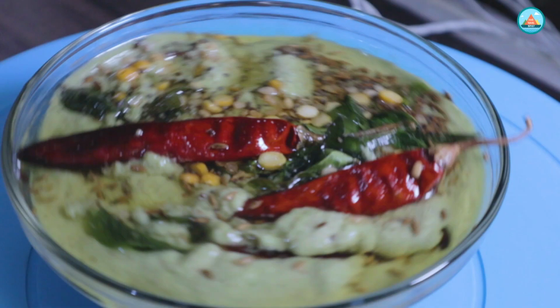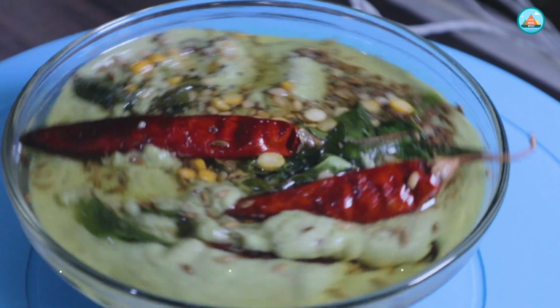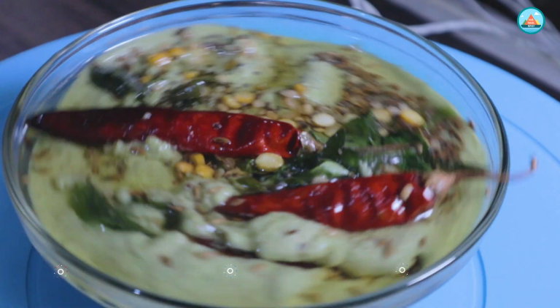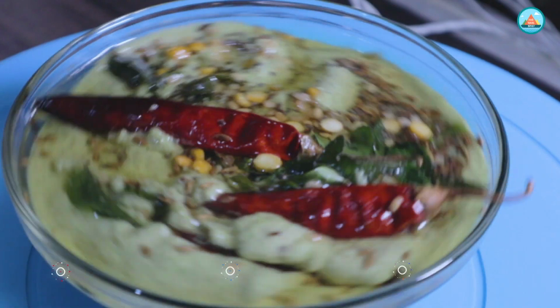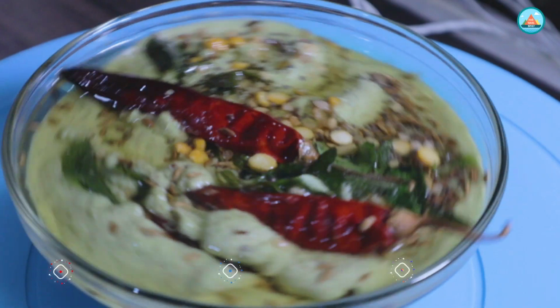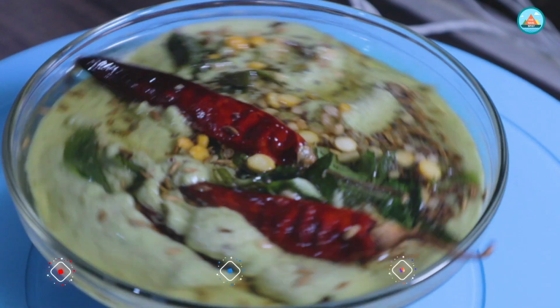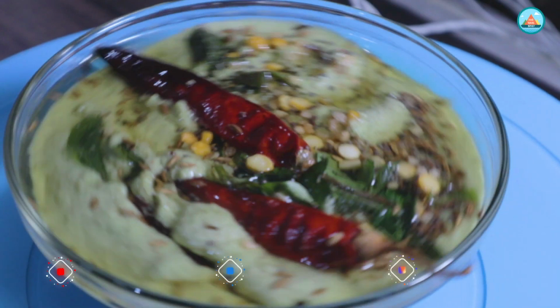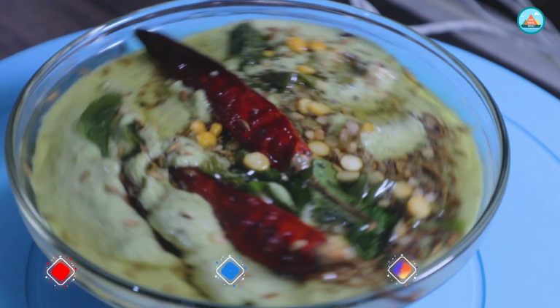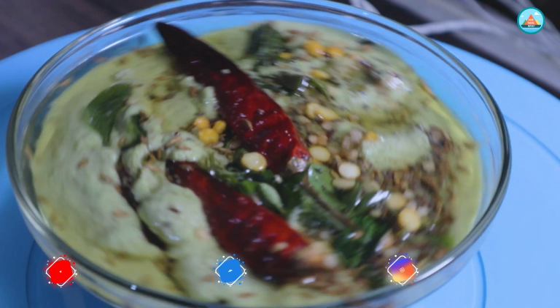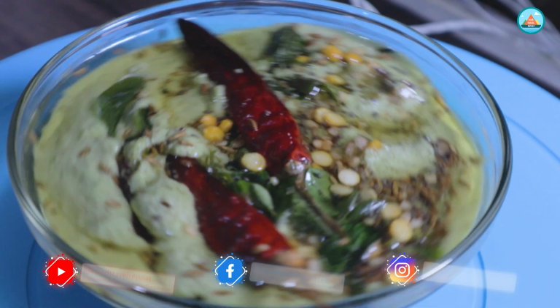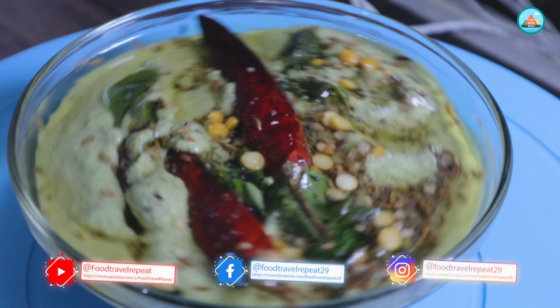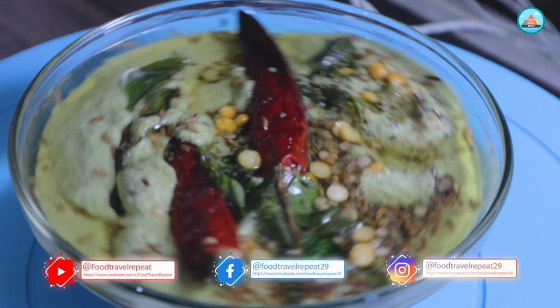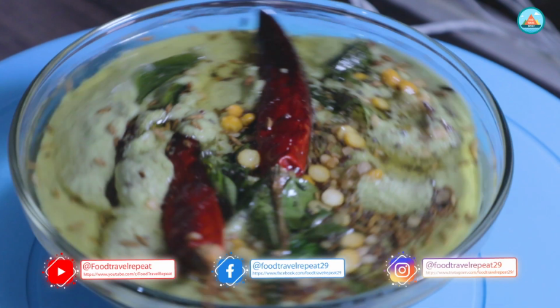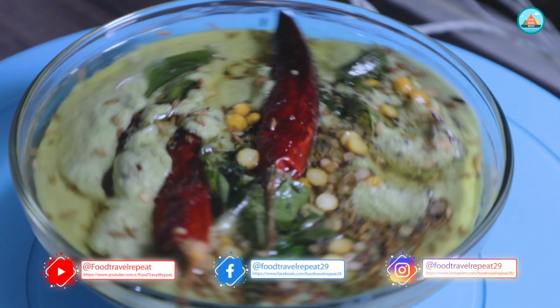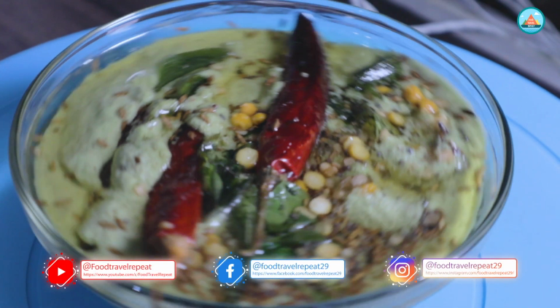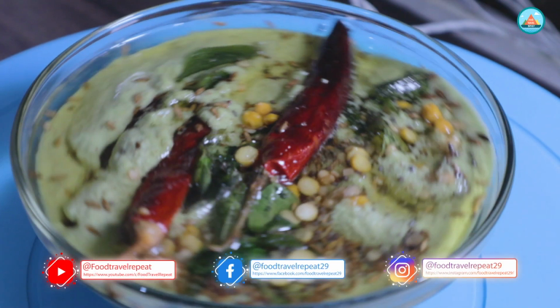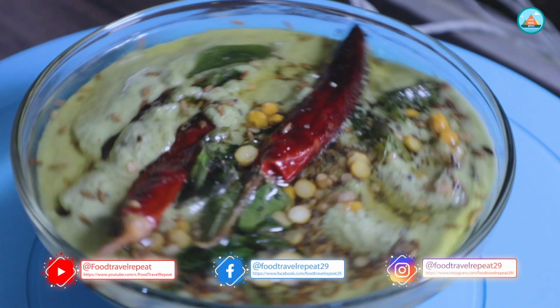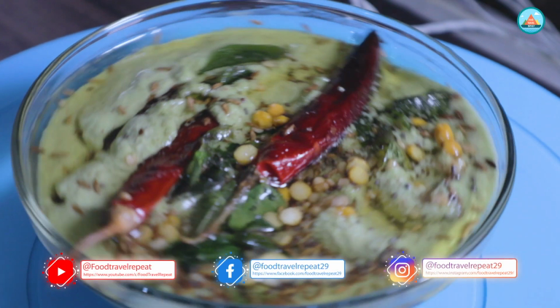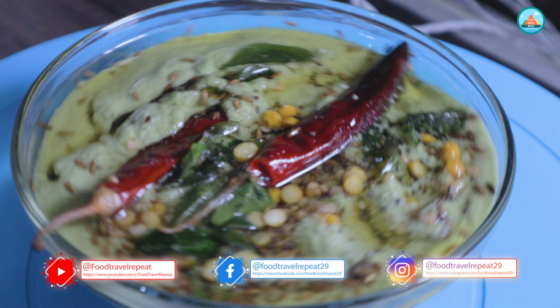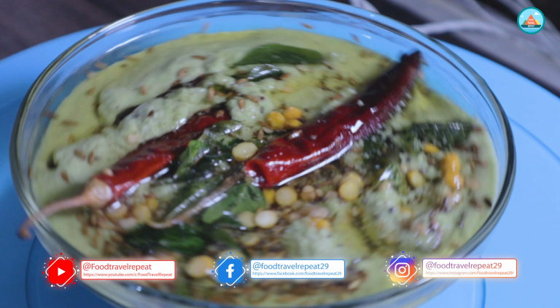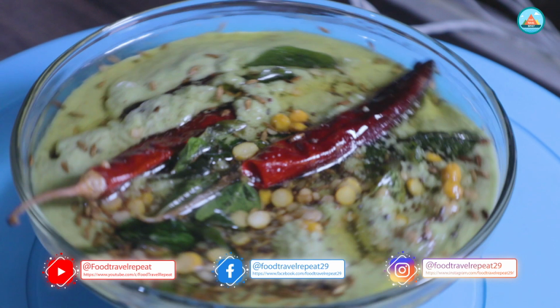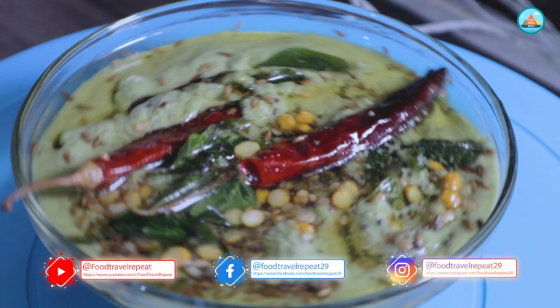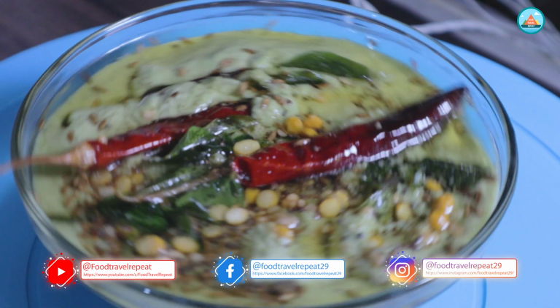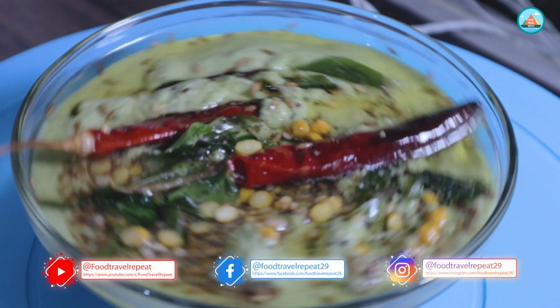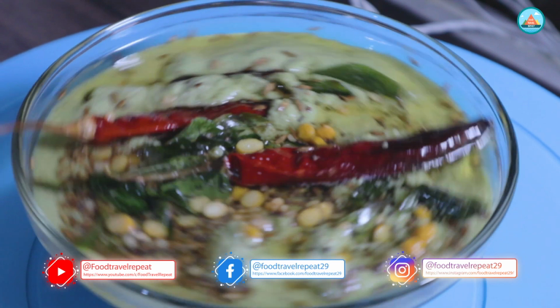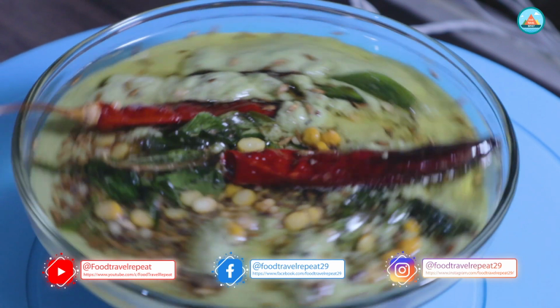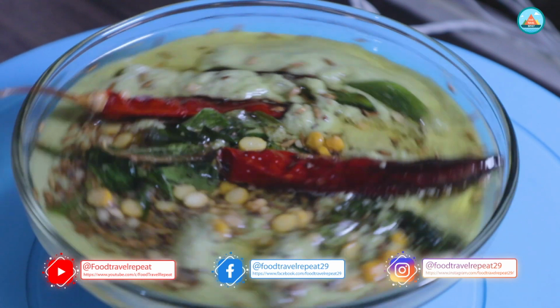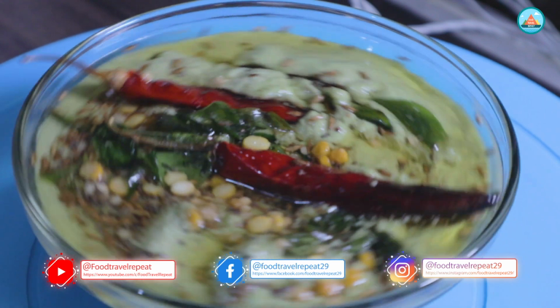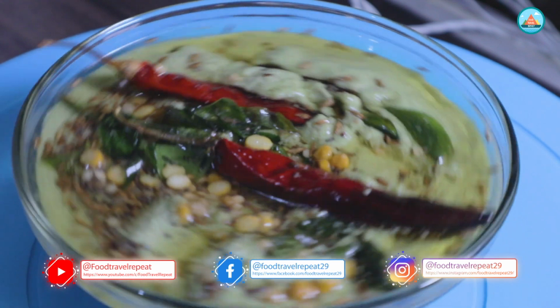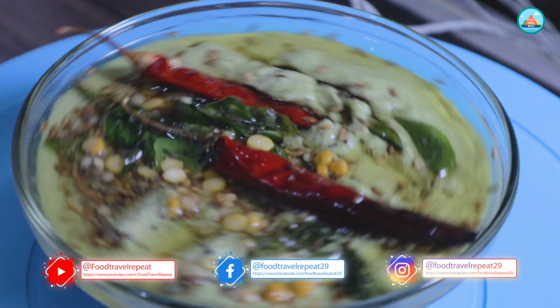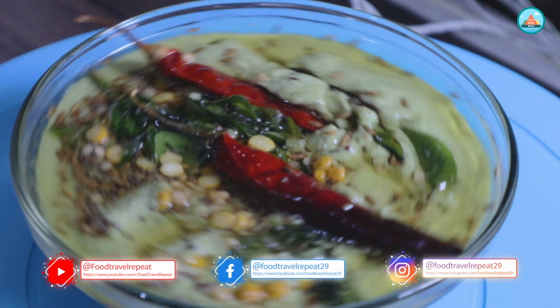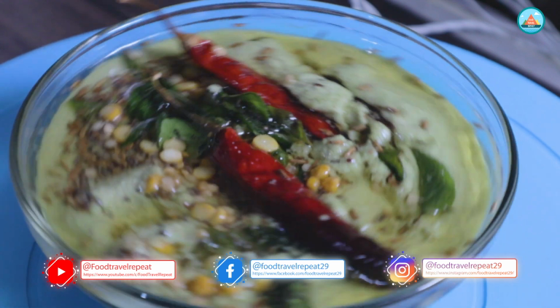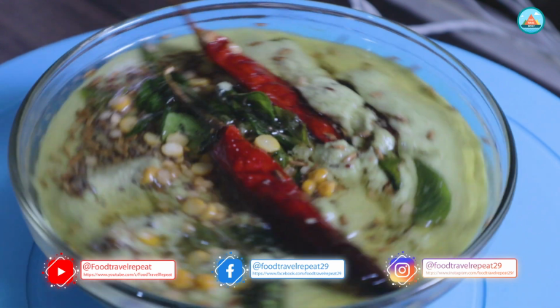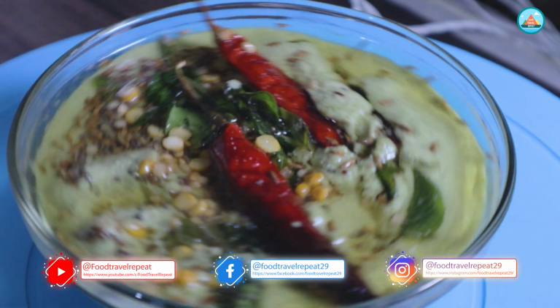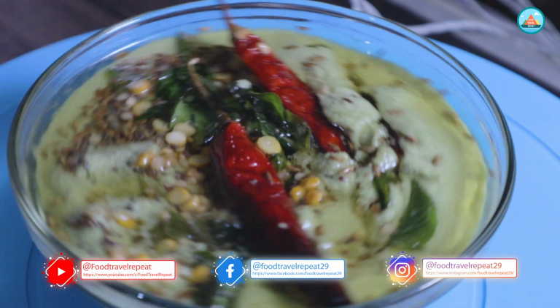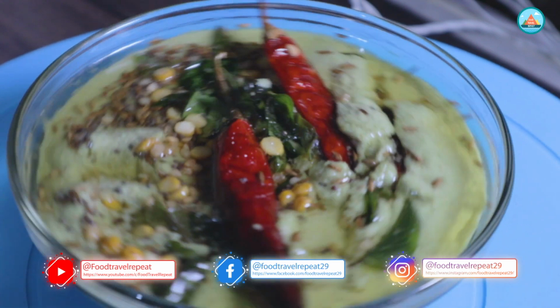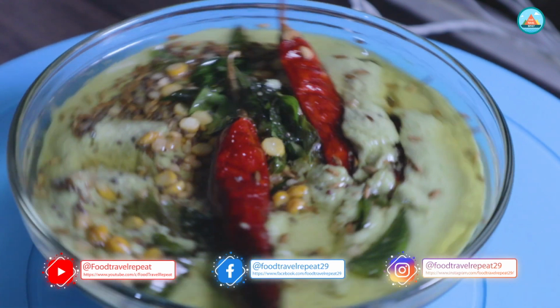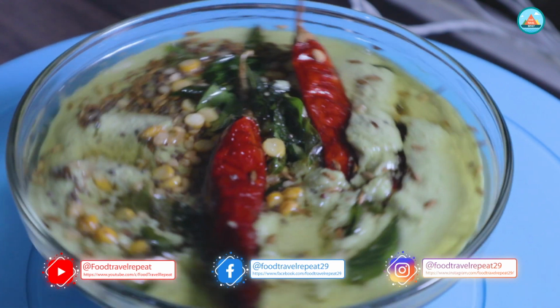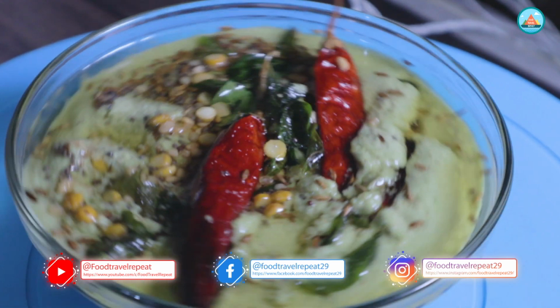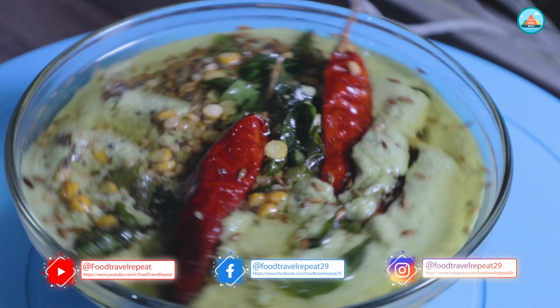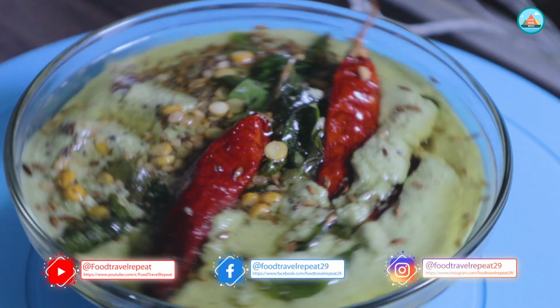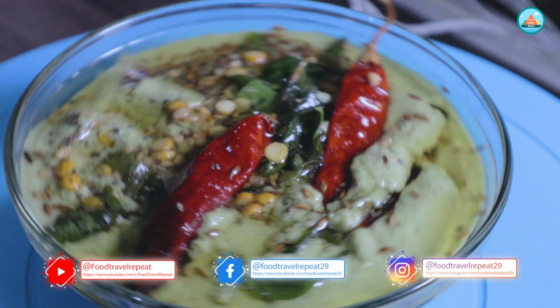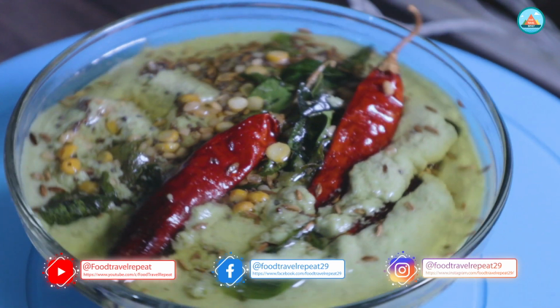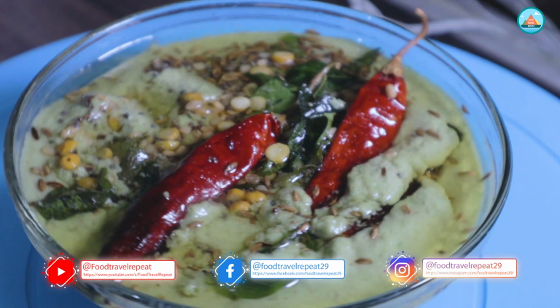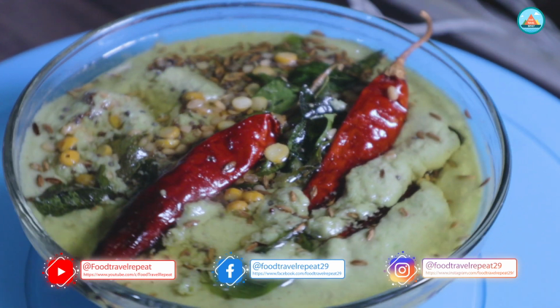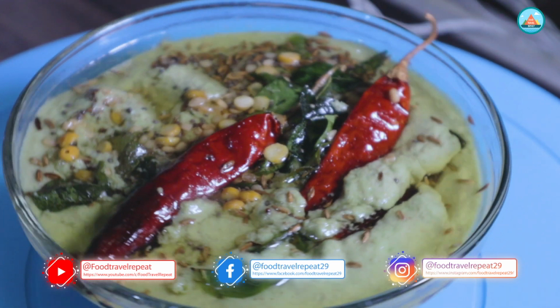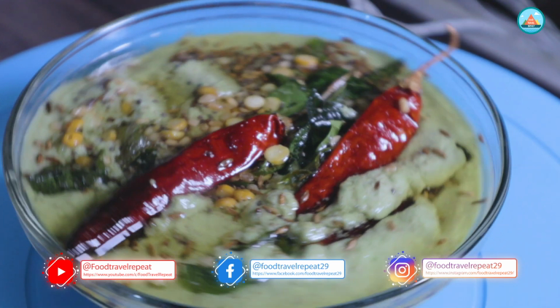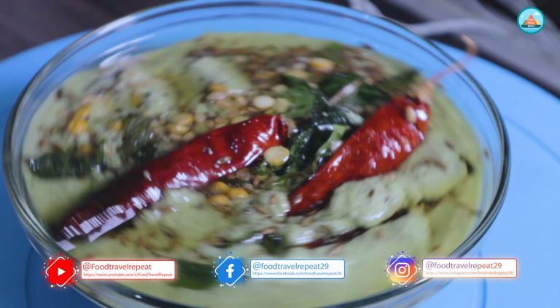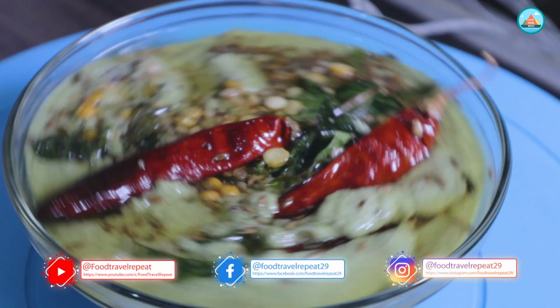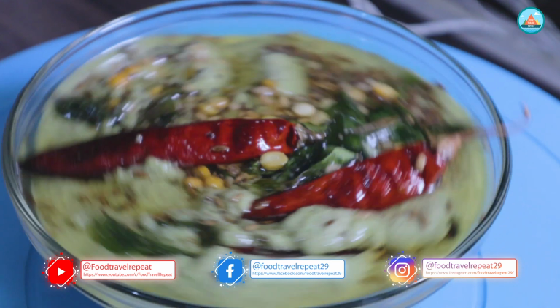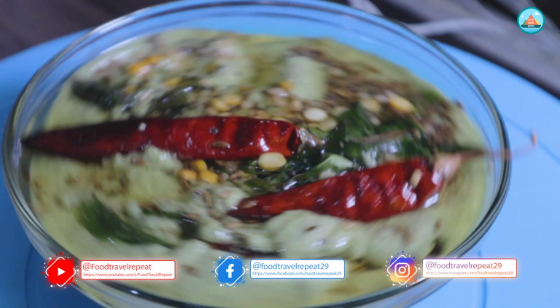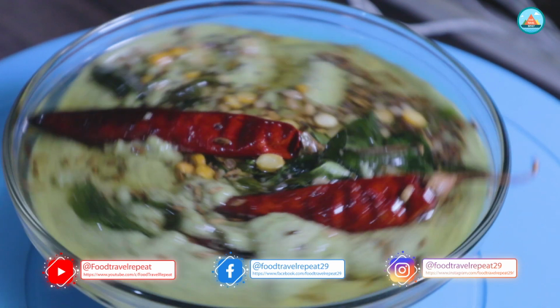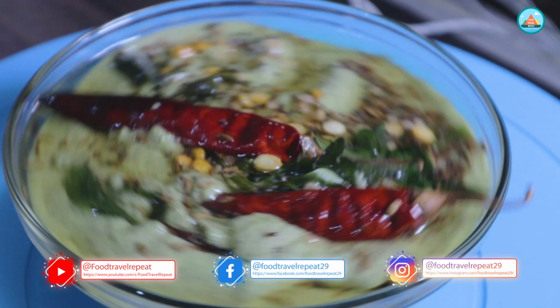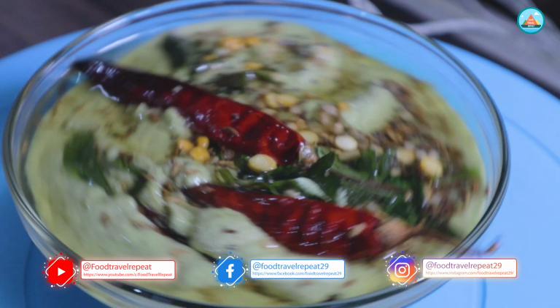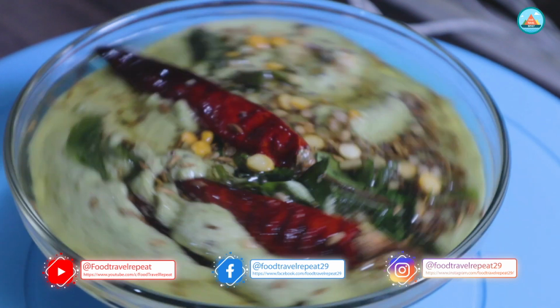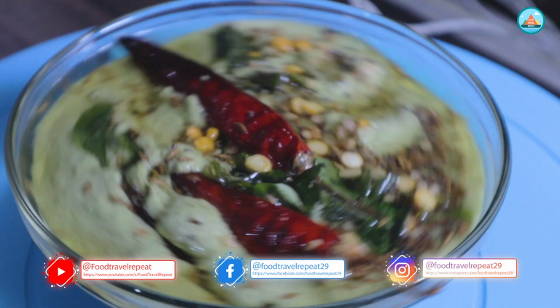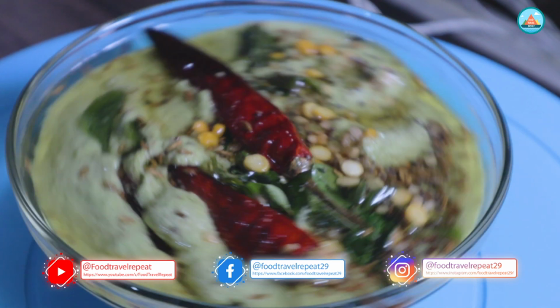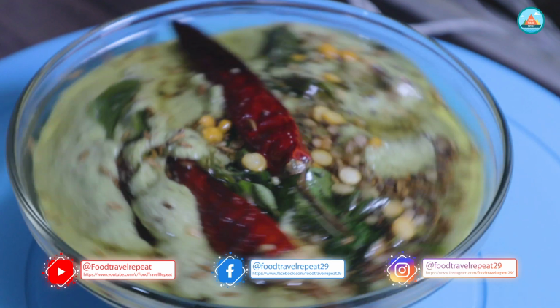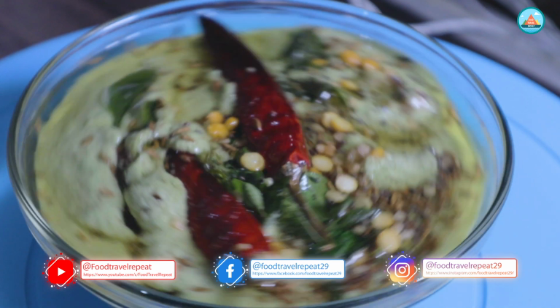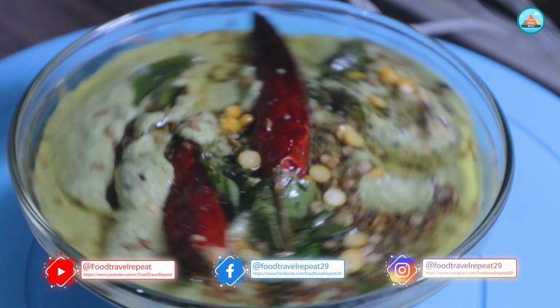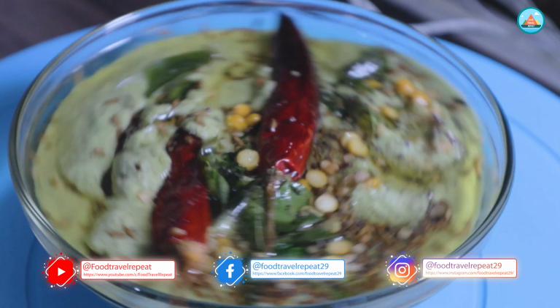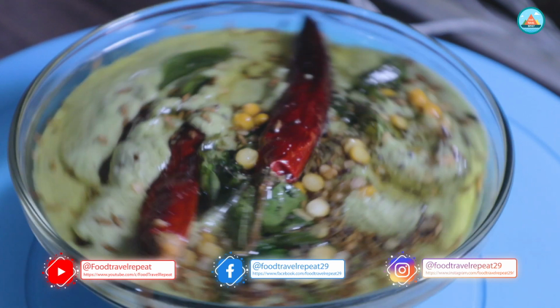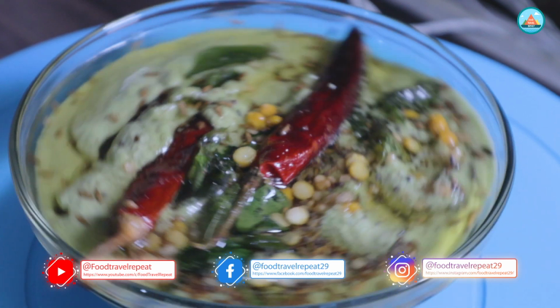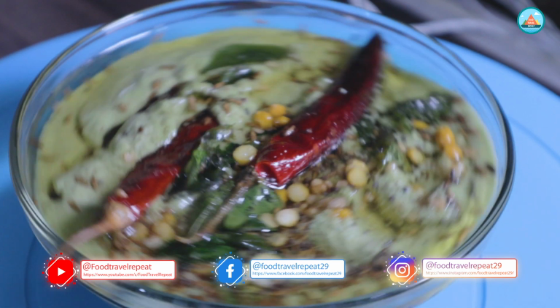Simple and tasty coconut chutney is ready to serve. You can serve it with hot idli and dosa.